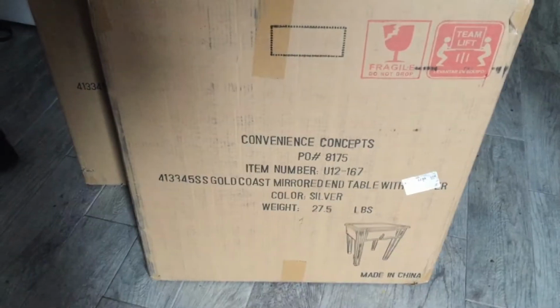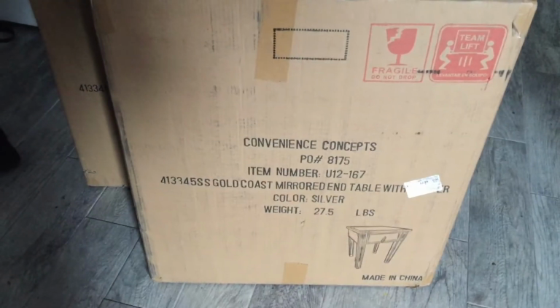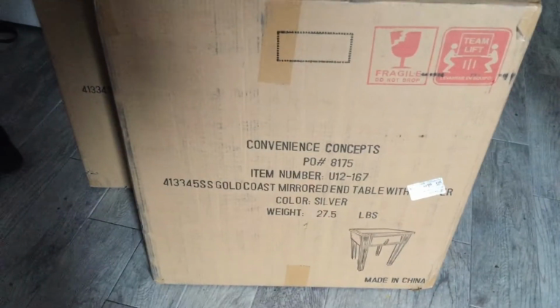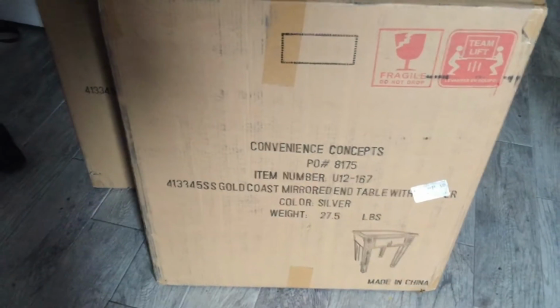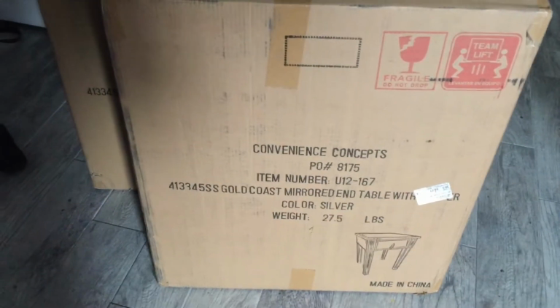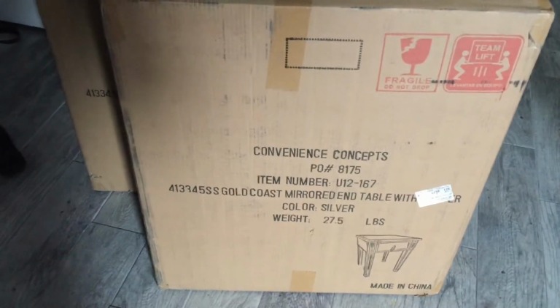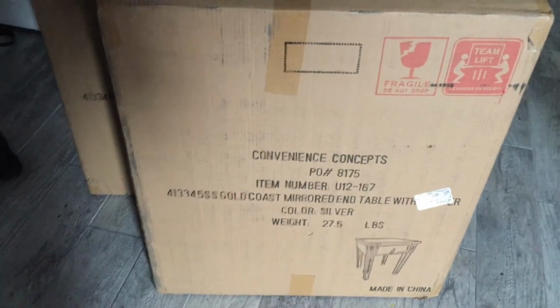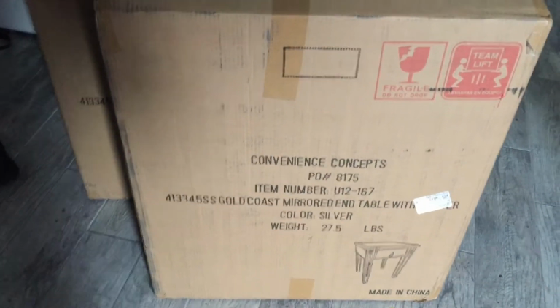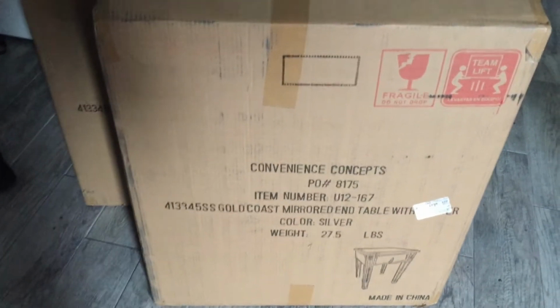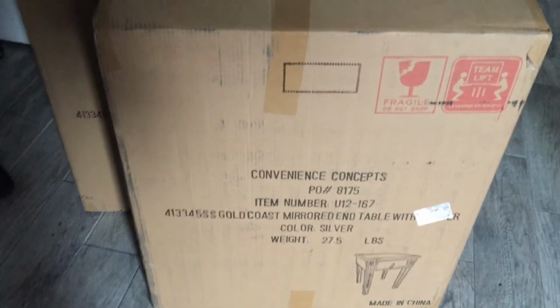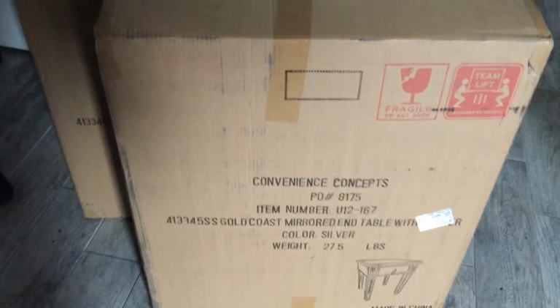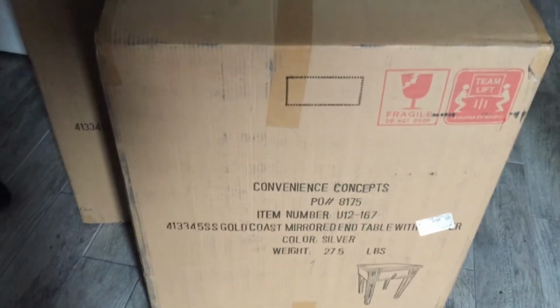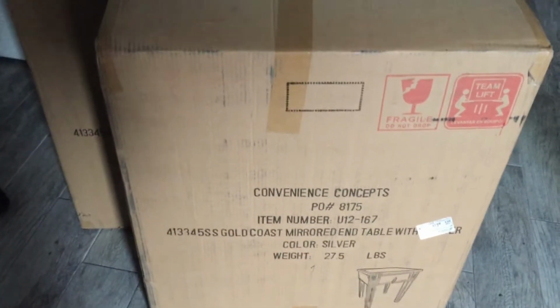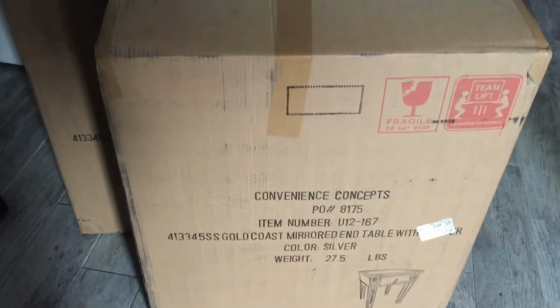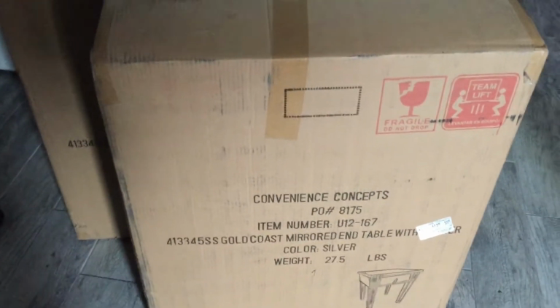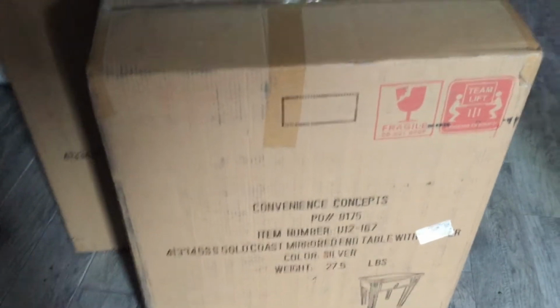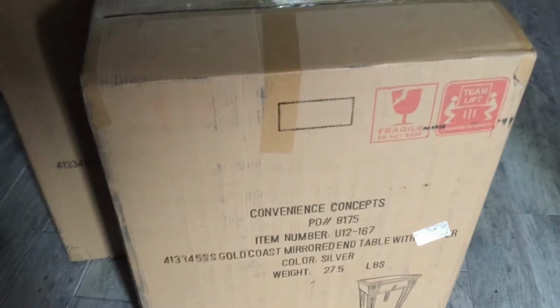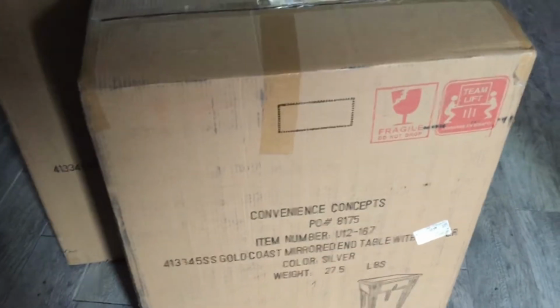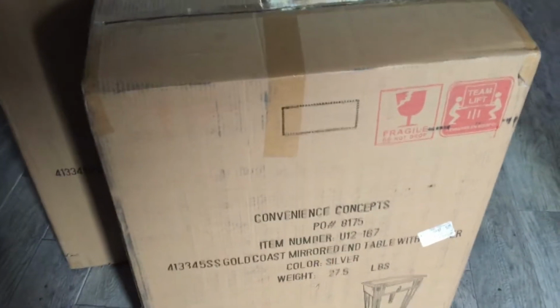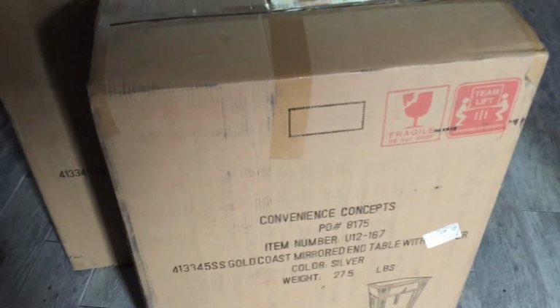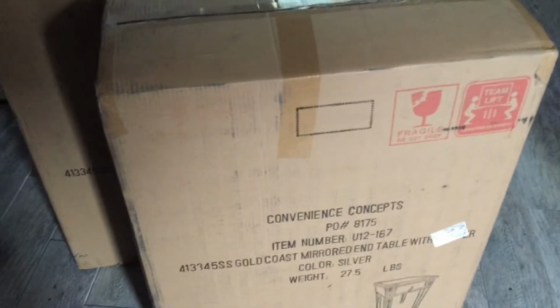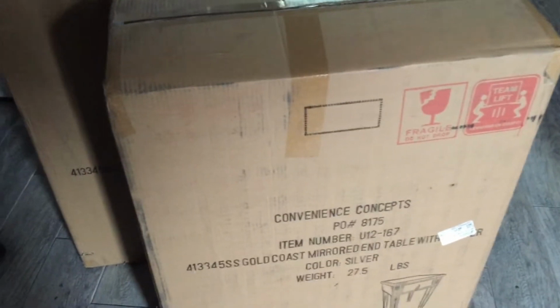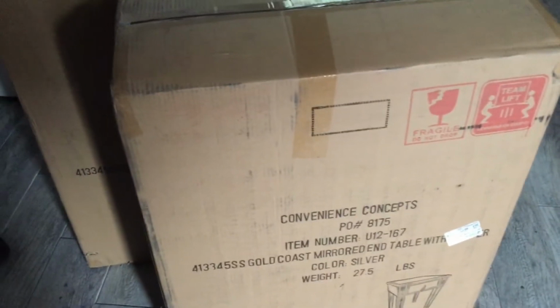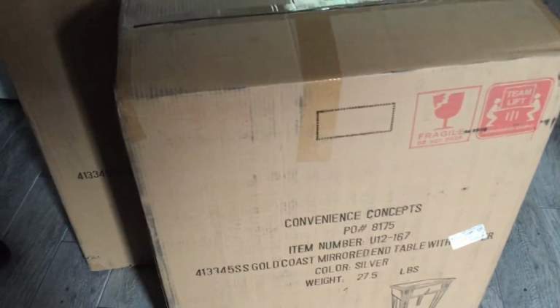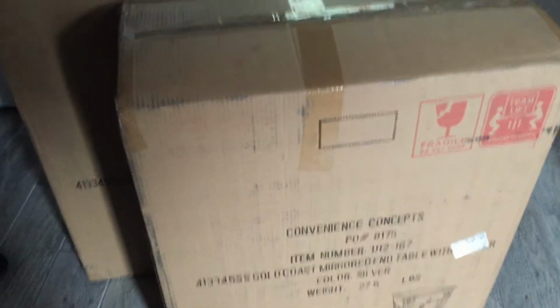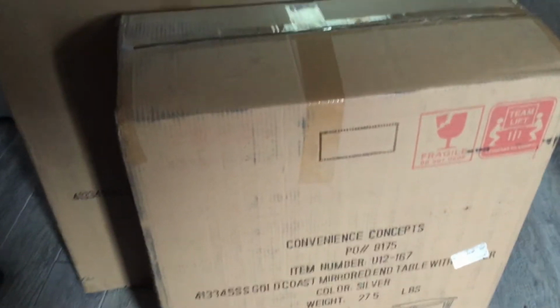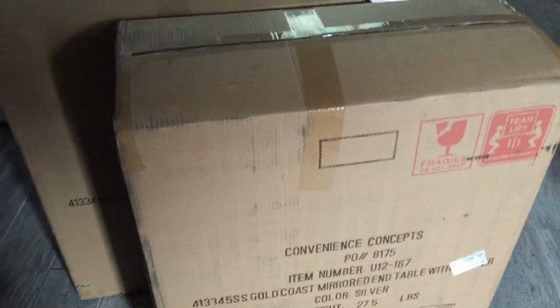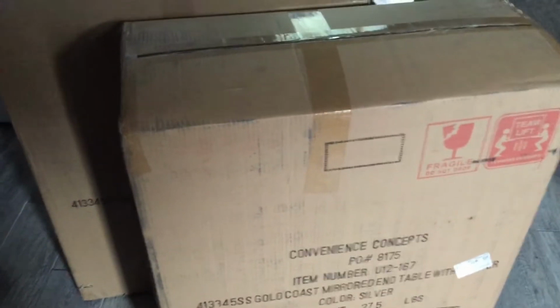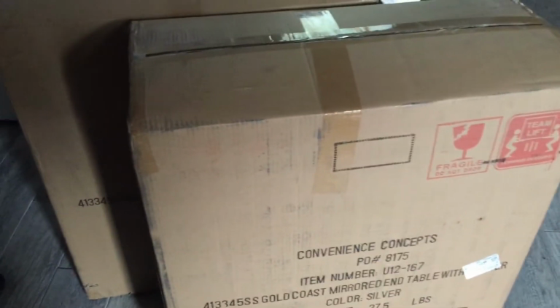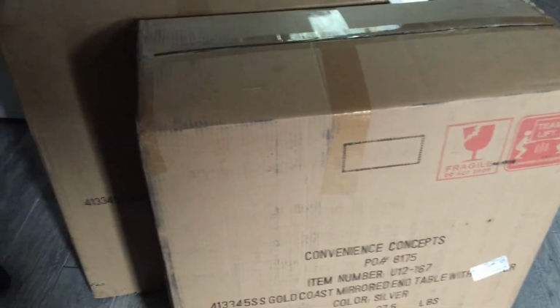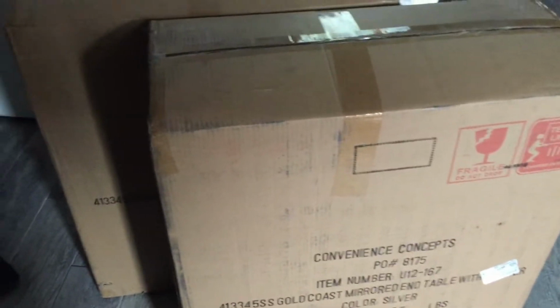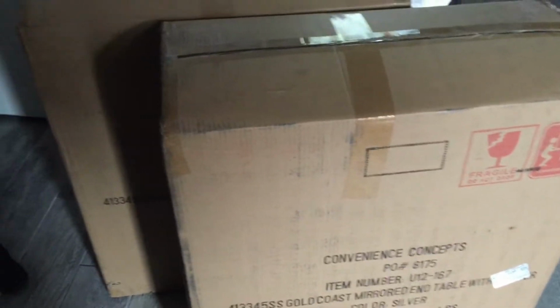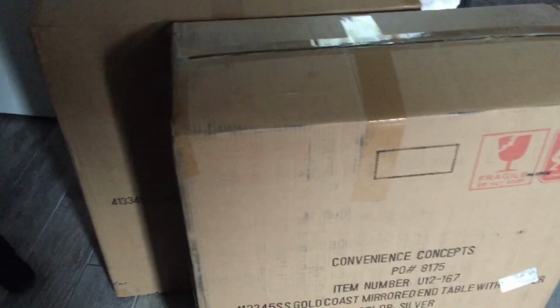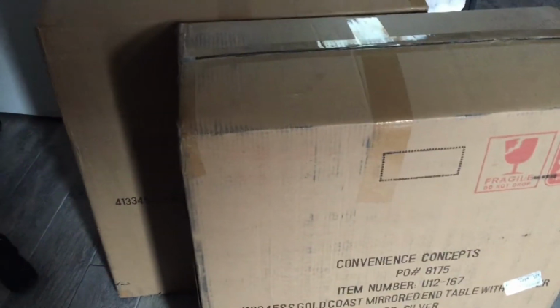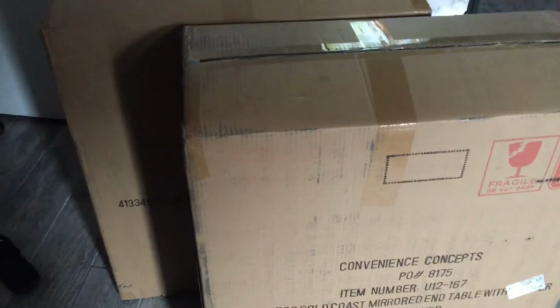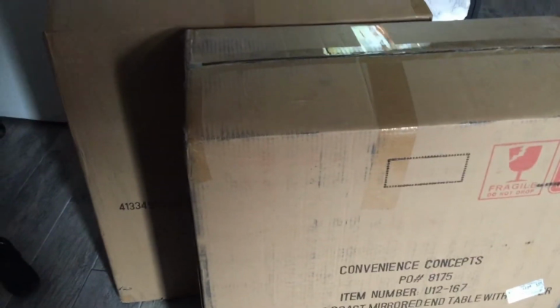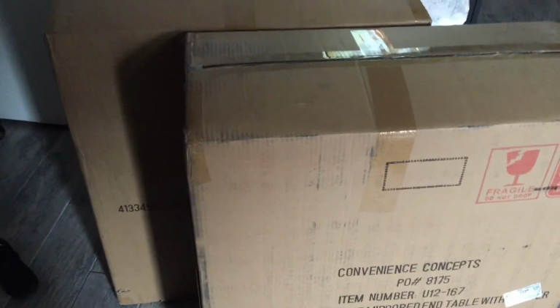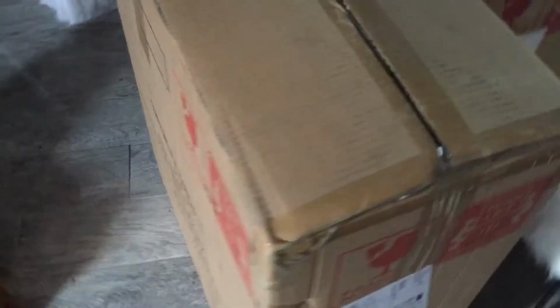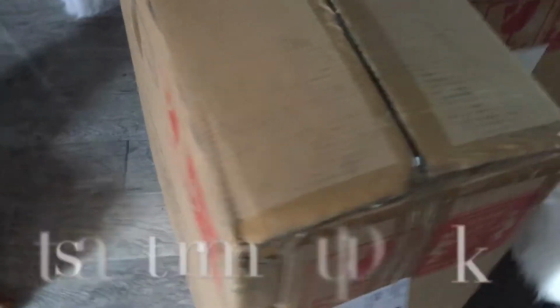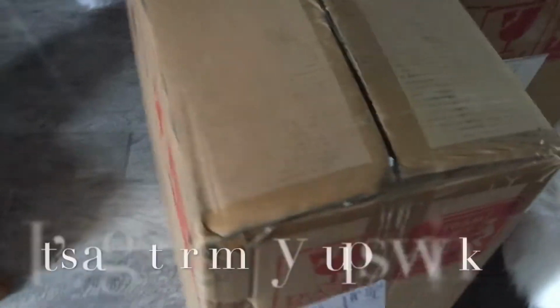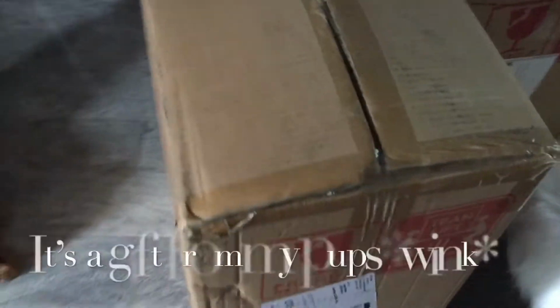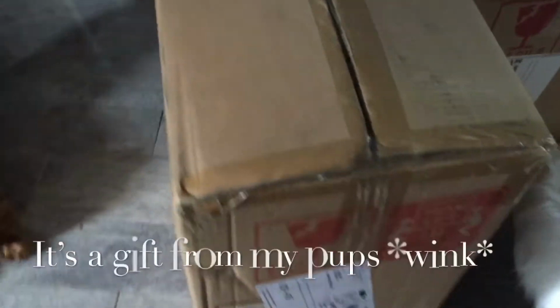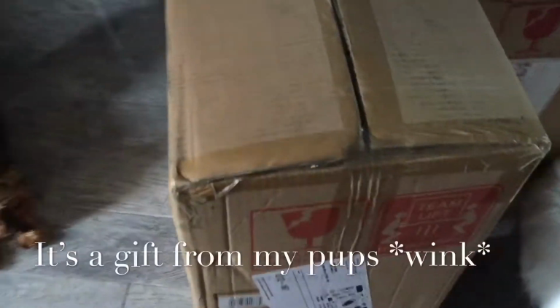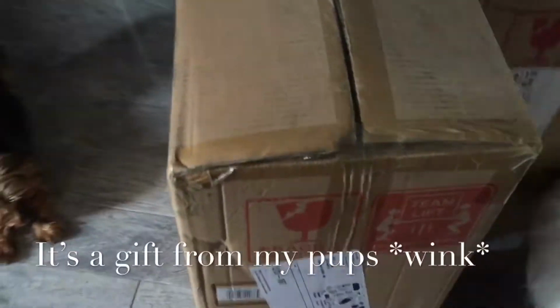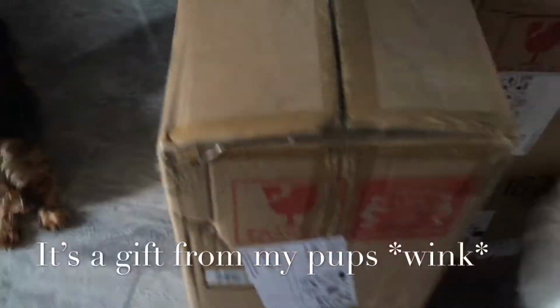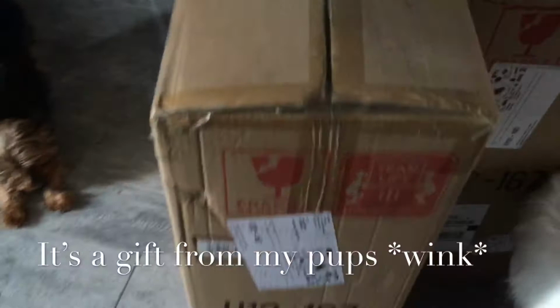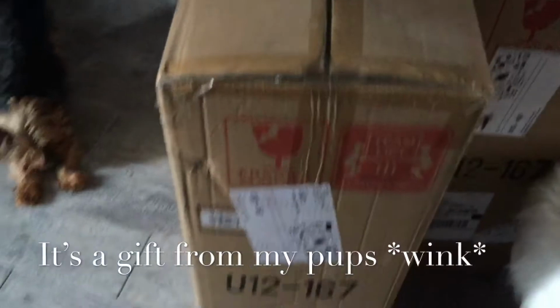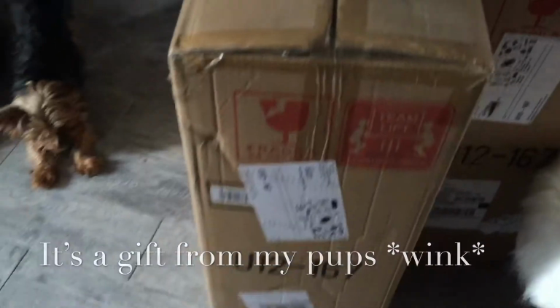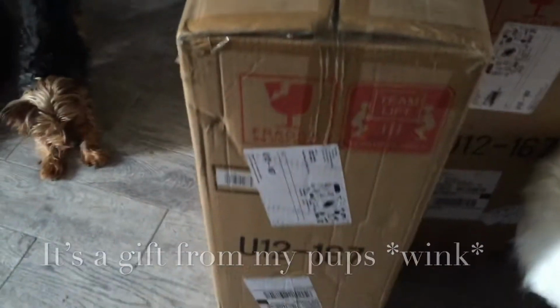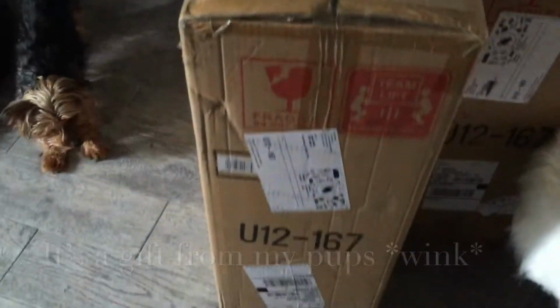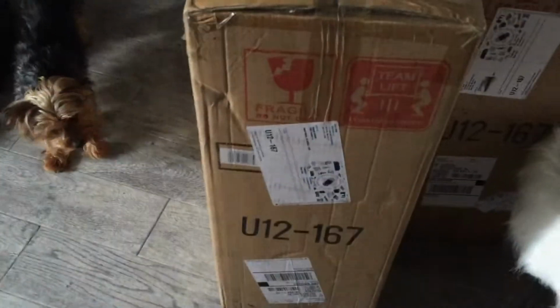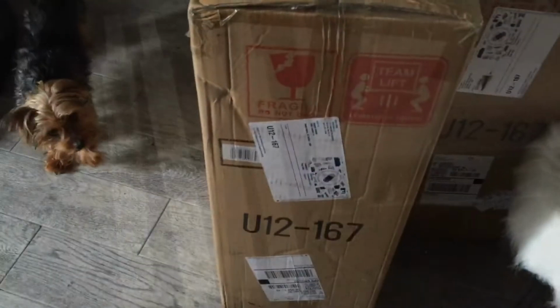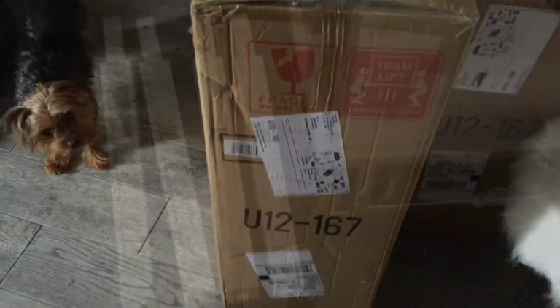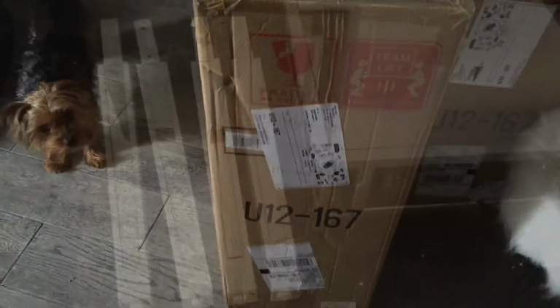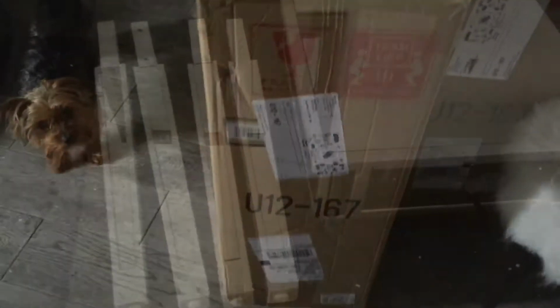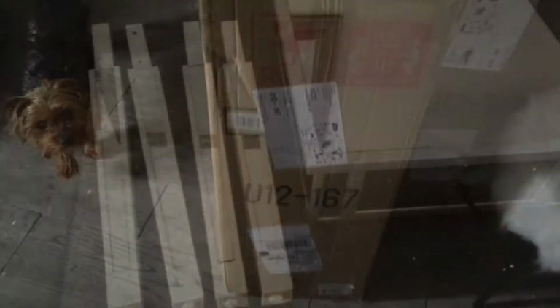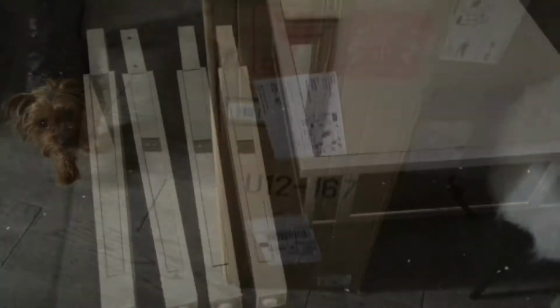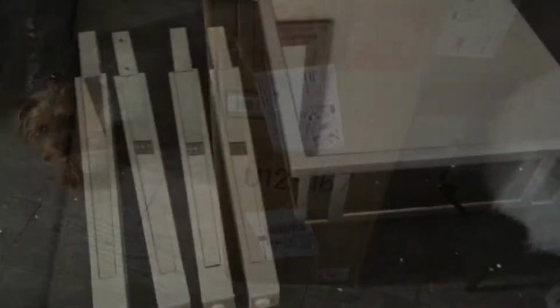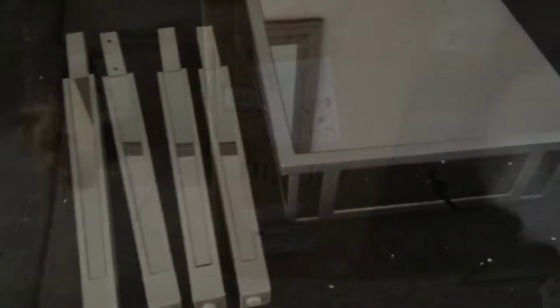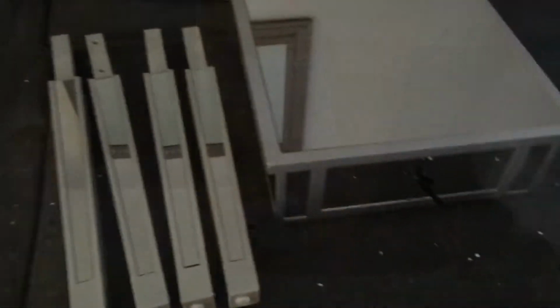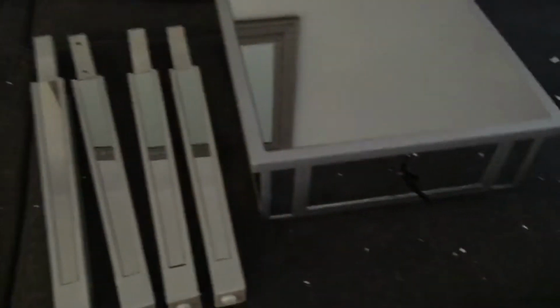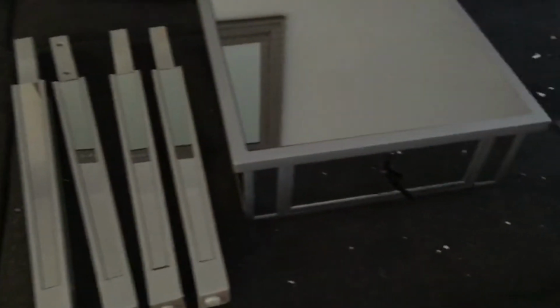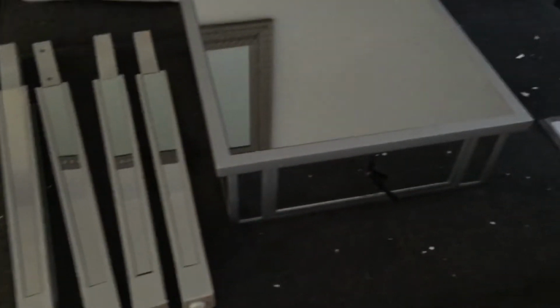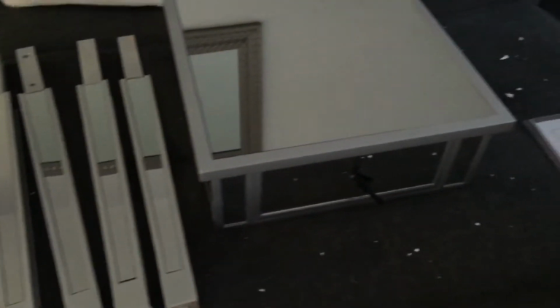It's after Christmas and the gifts just keep on coming. Open this baby up. There it is.